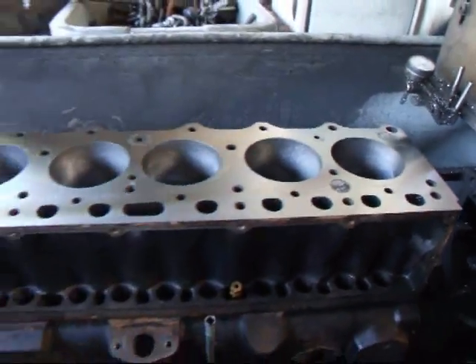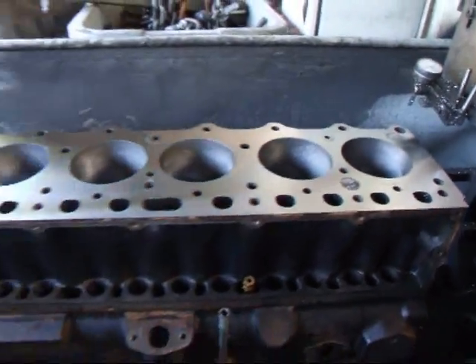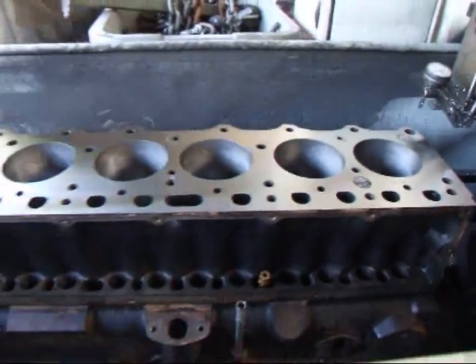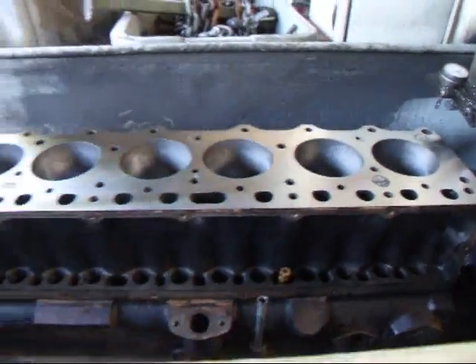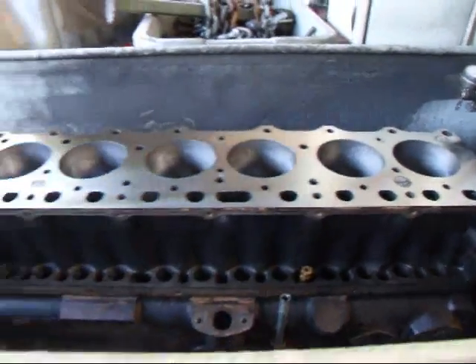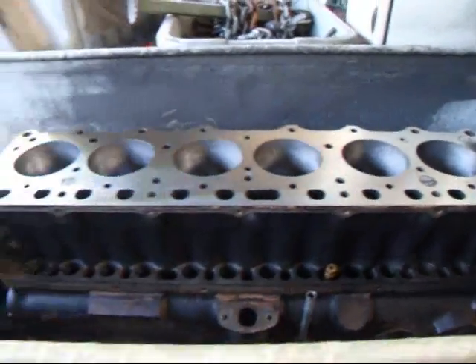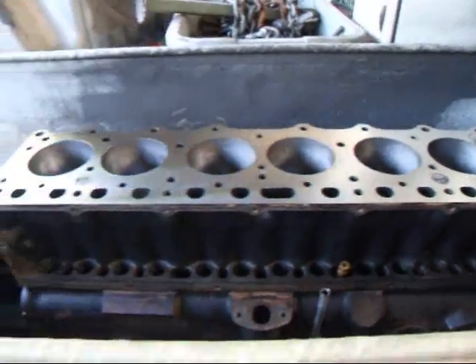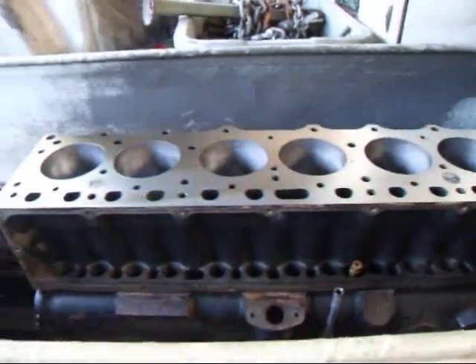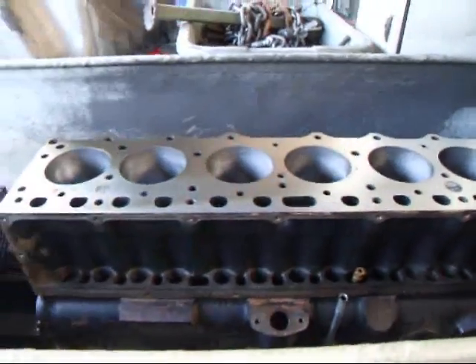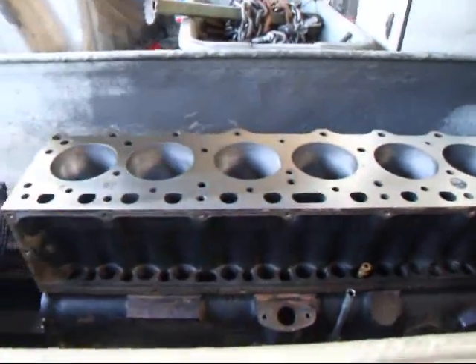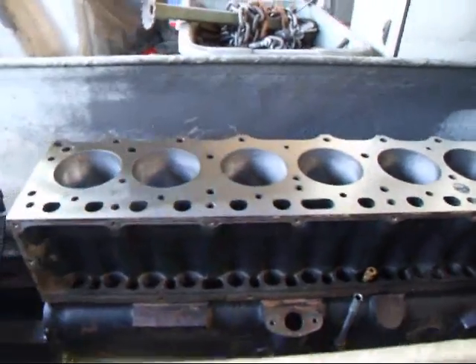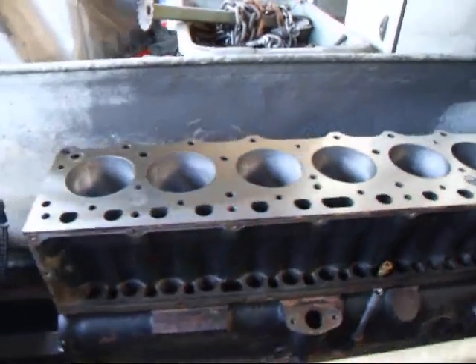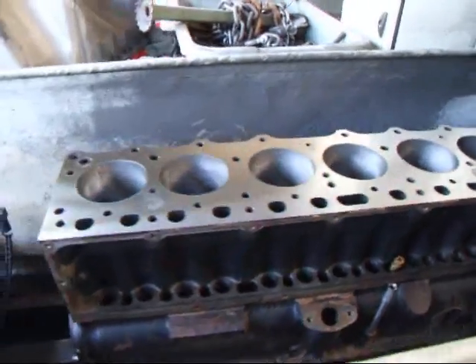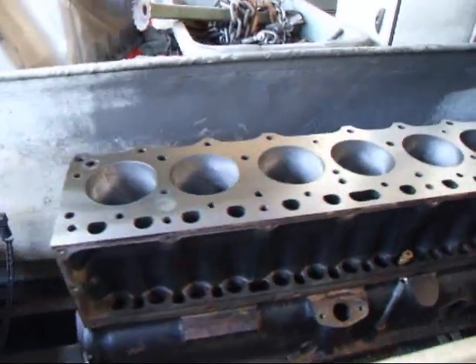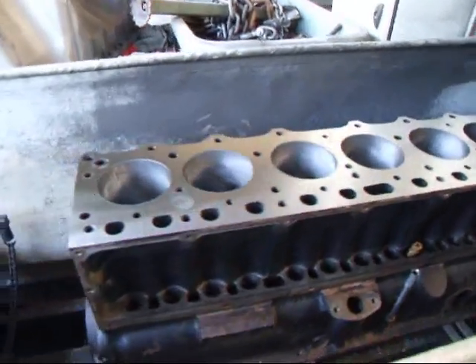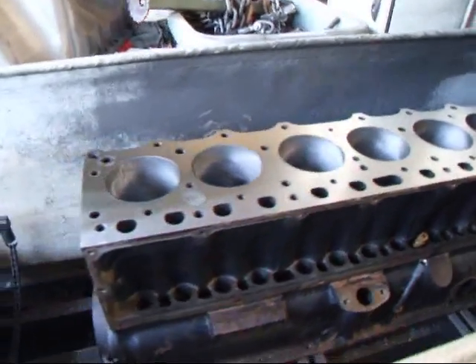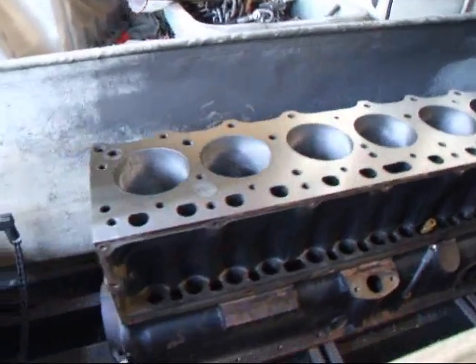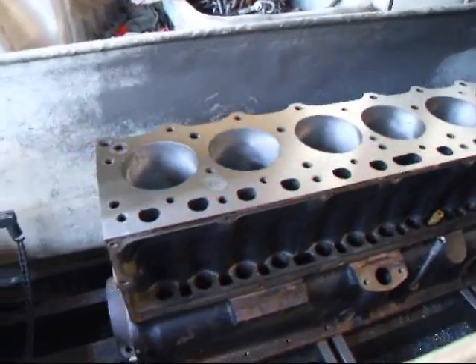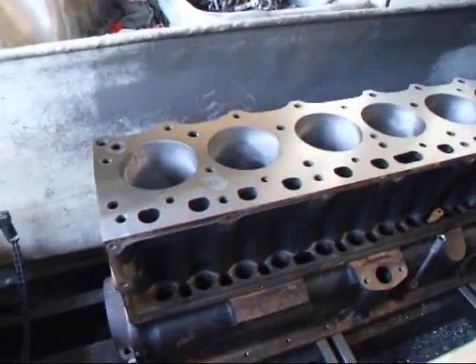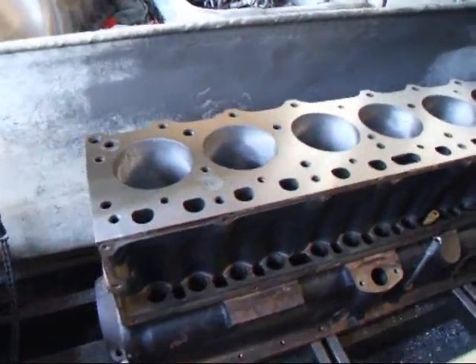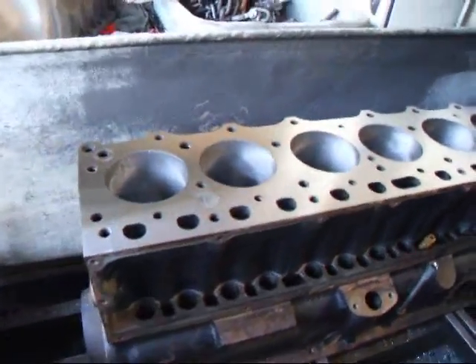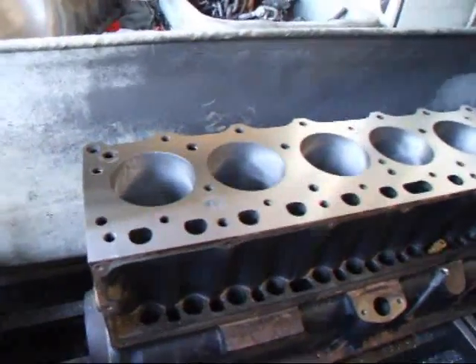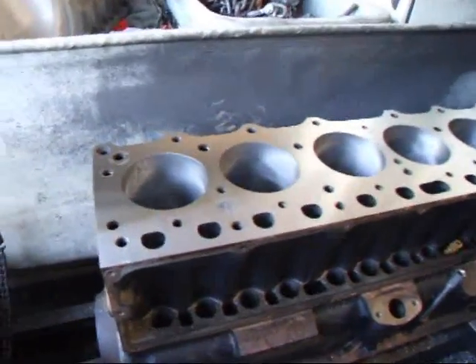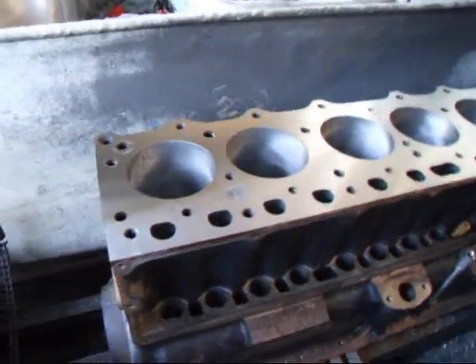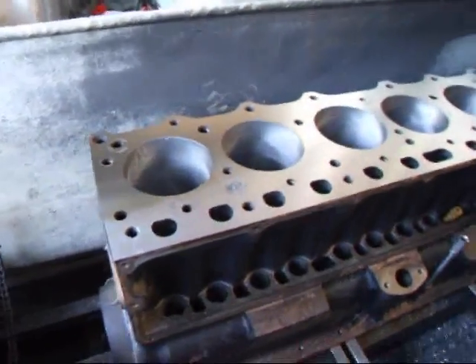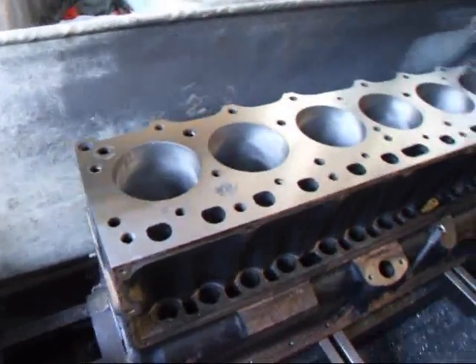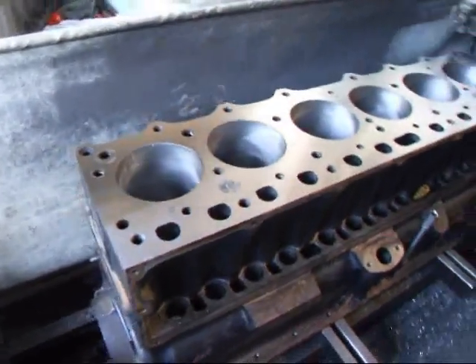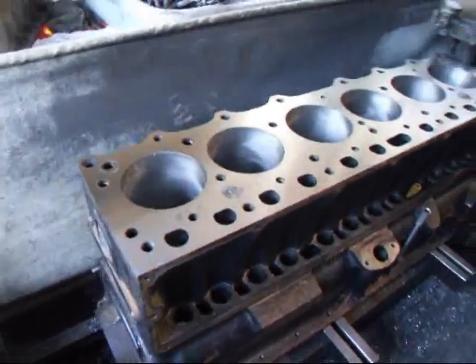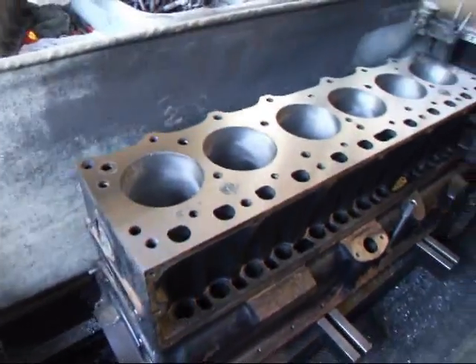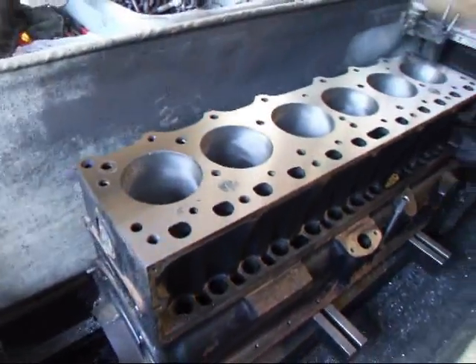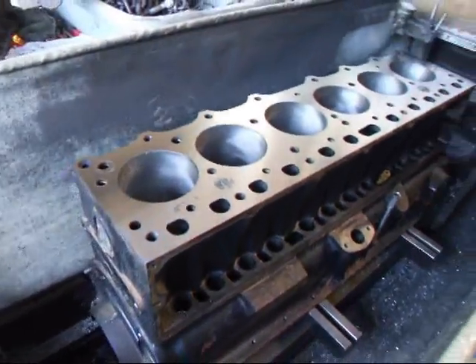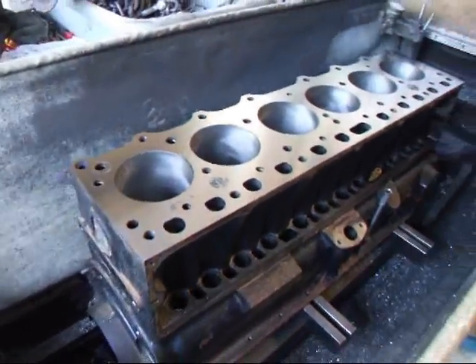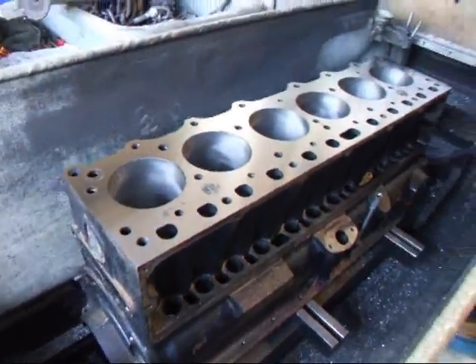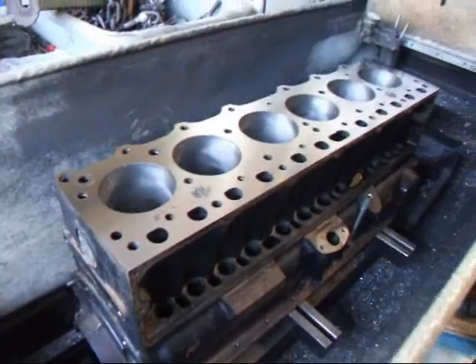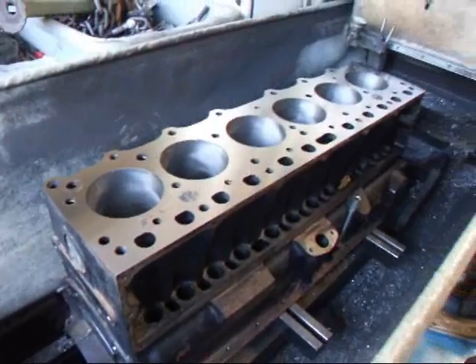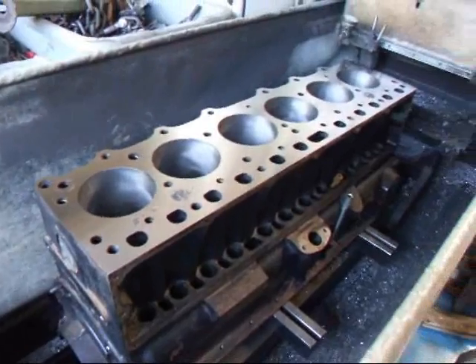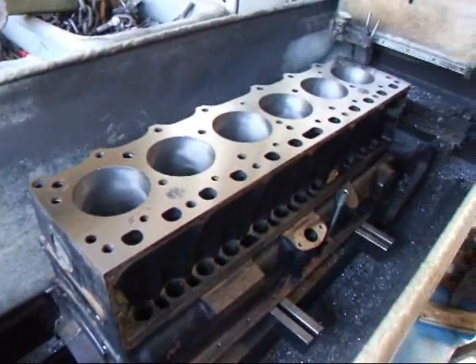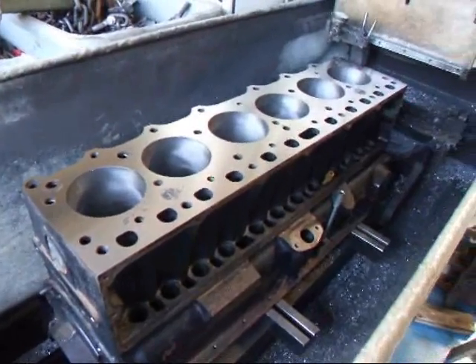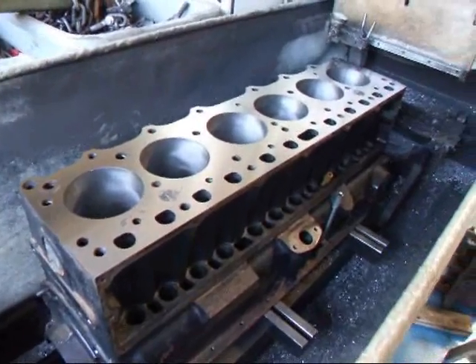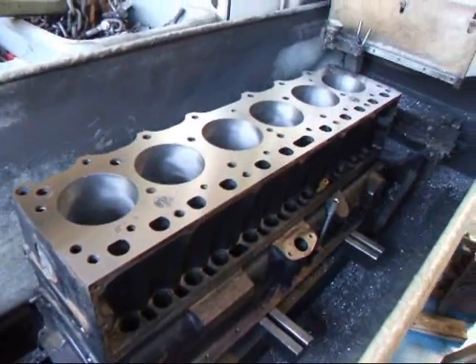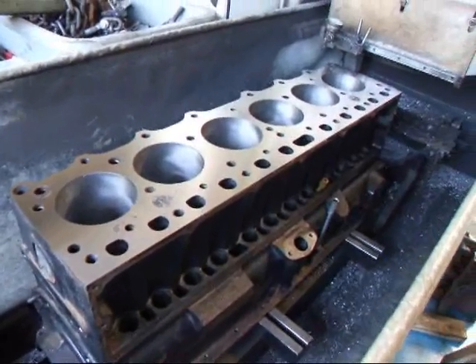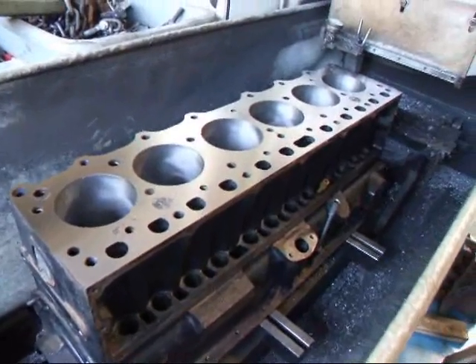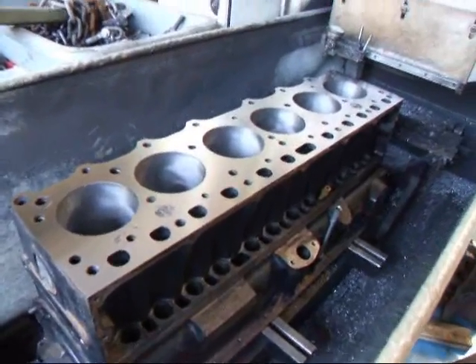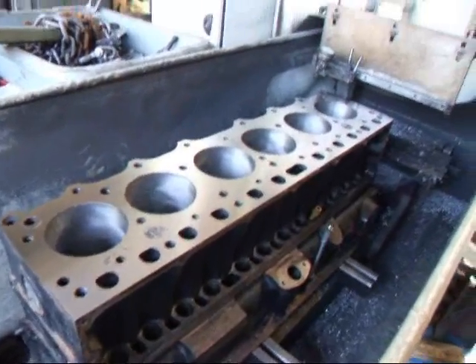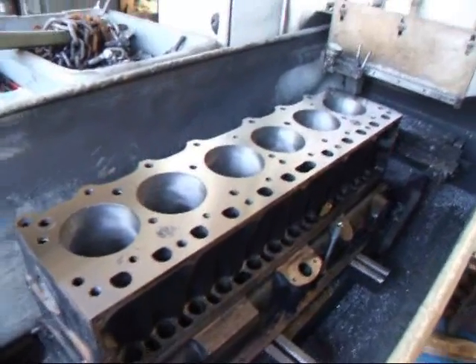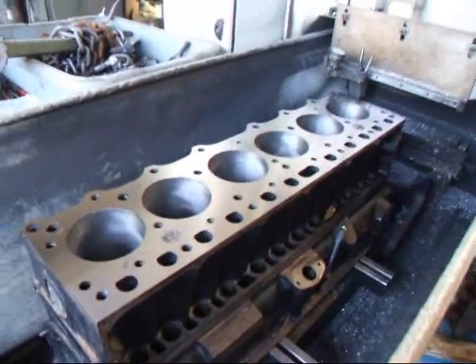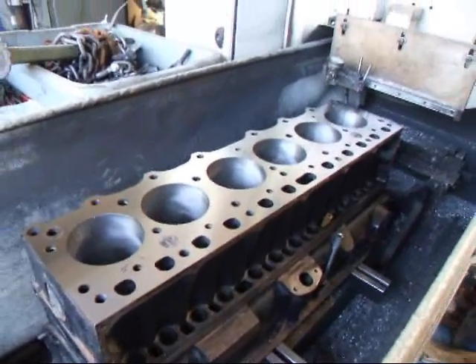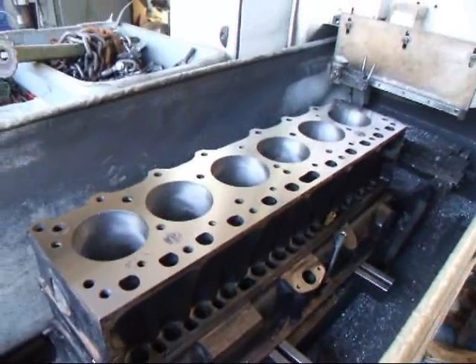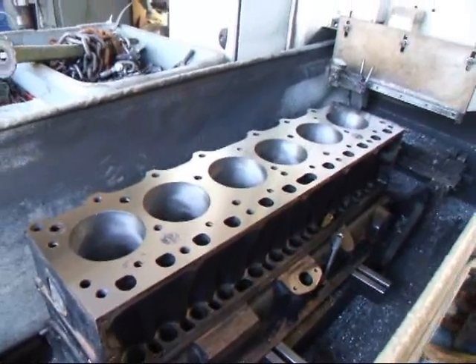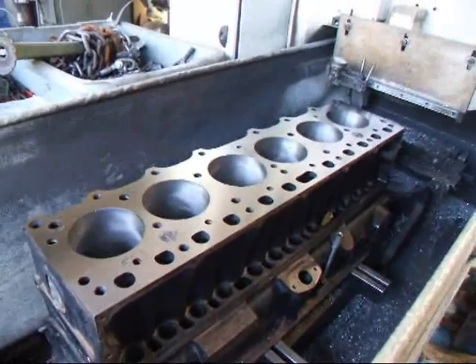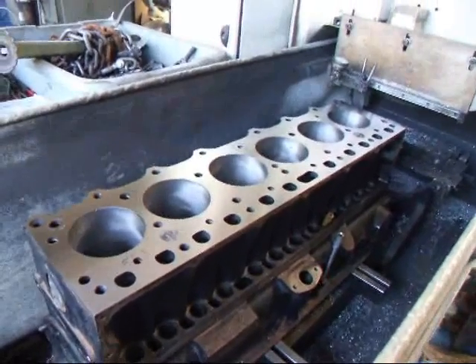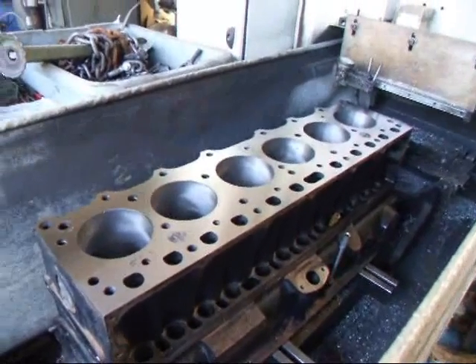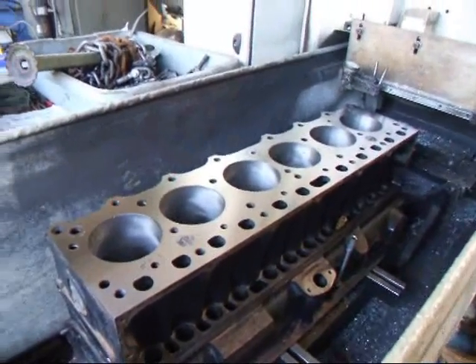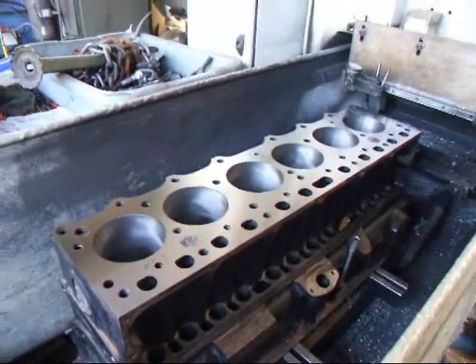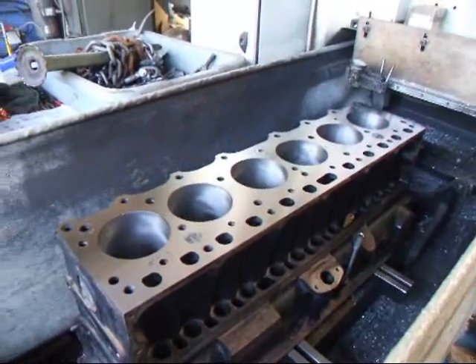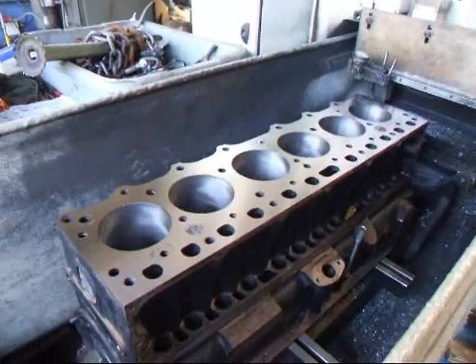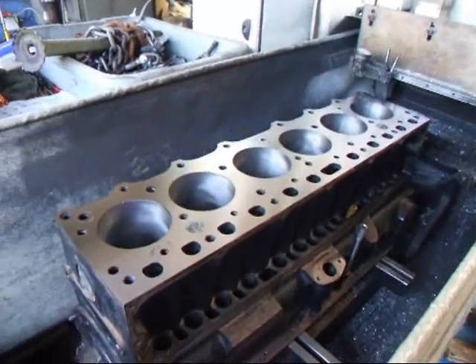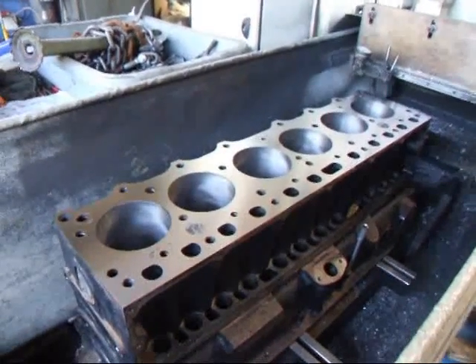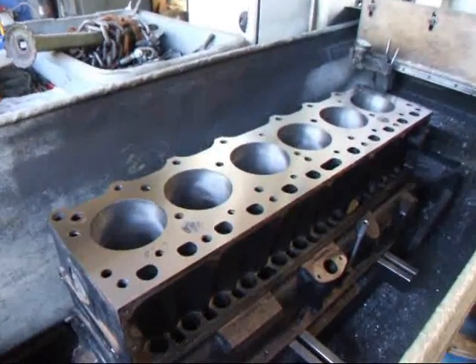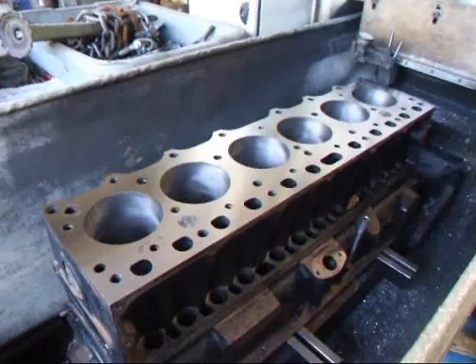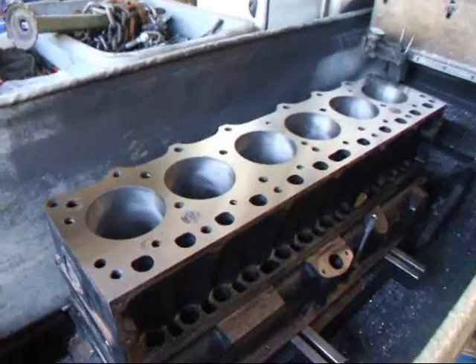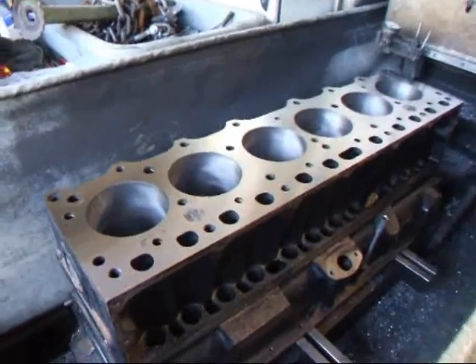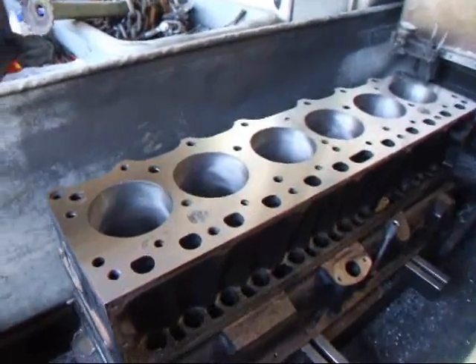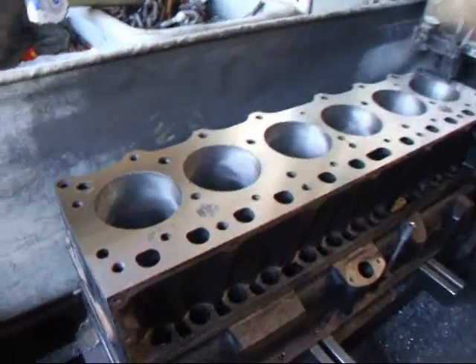If you have any questions about 2F or 1F engine rebuilding, give me a call here at Coach Tomates R&D. We'll see you soon.